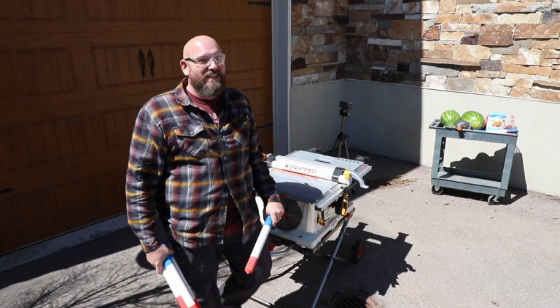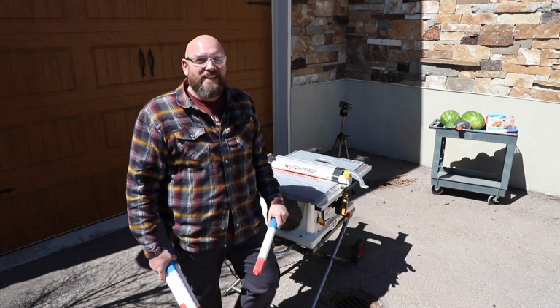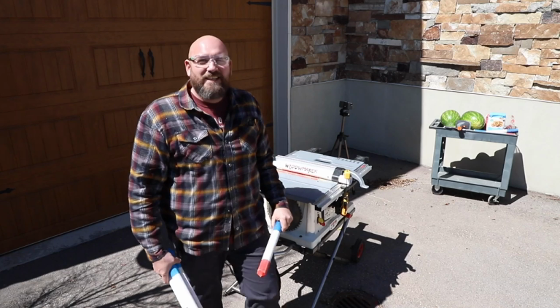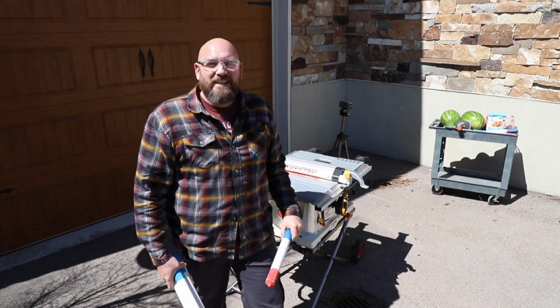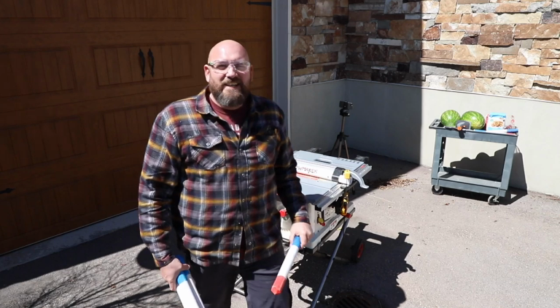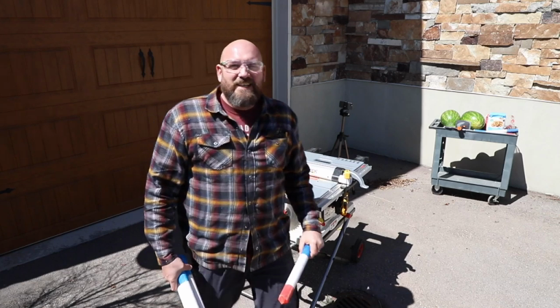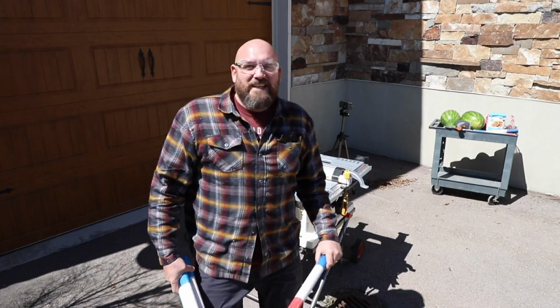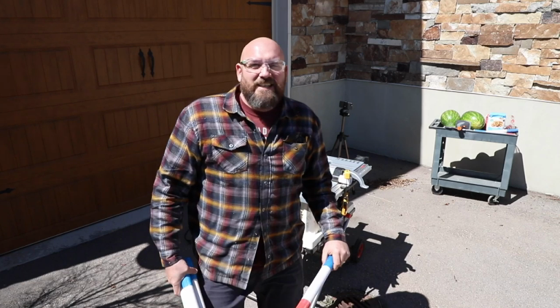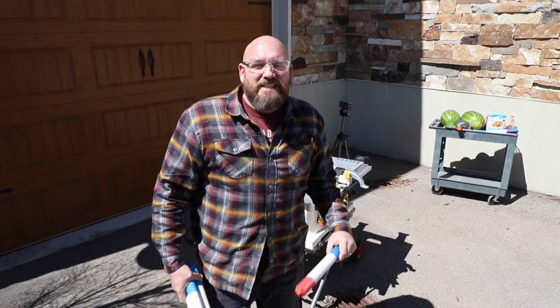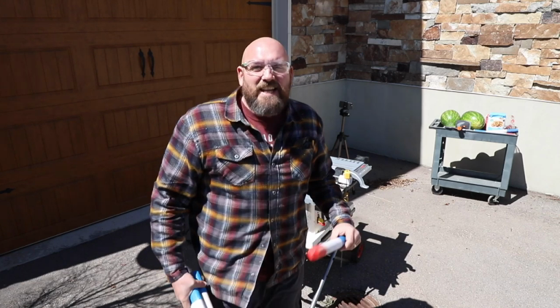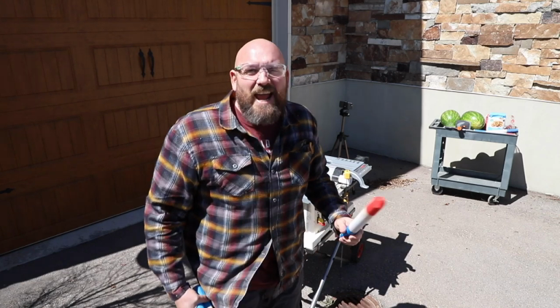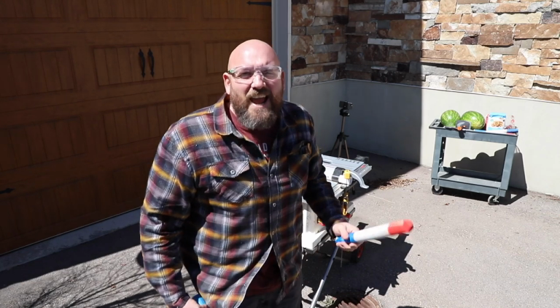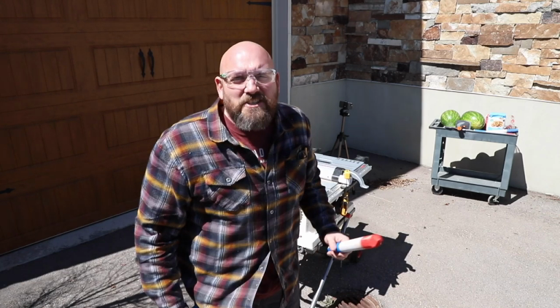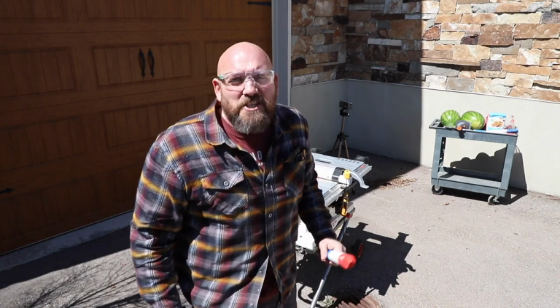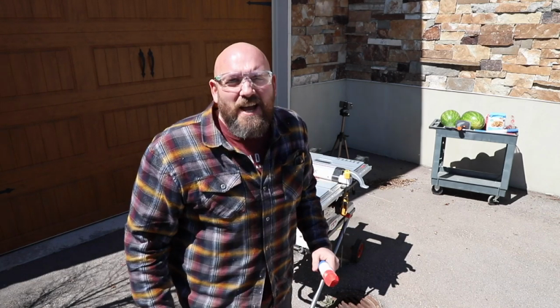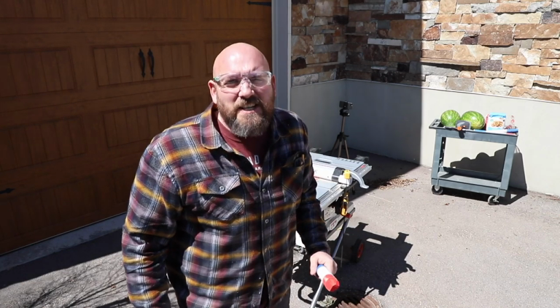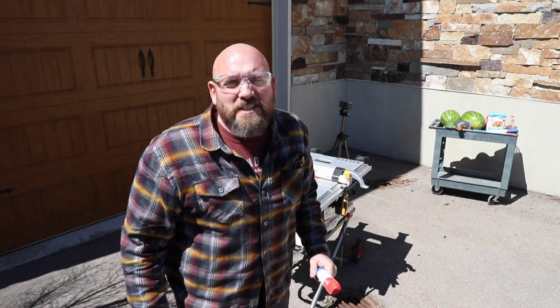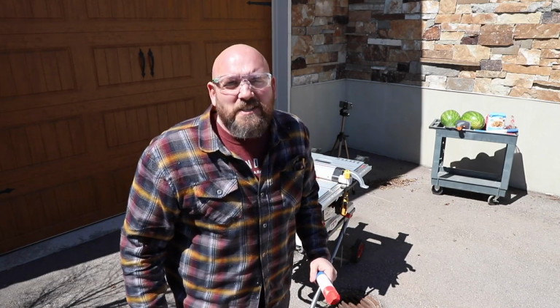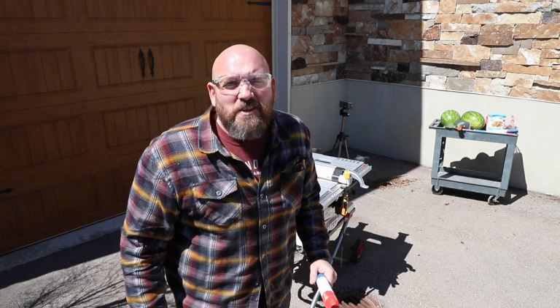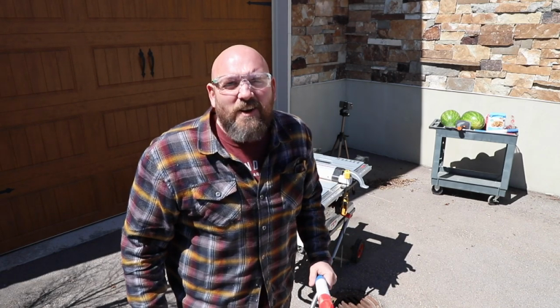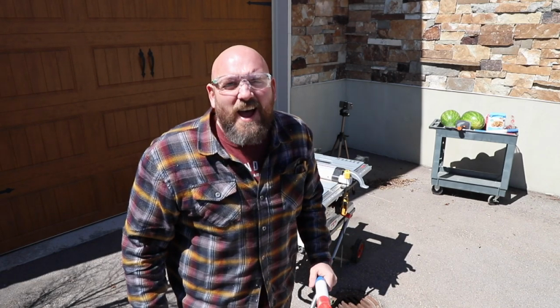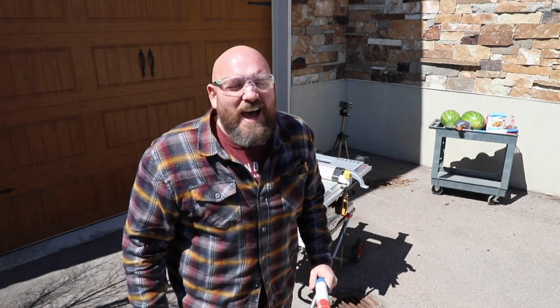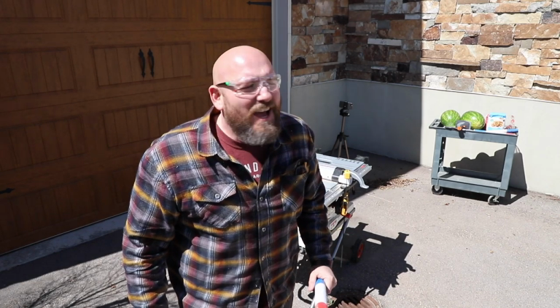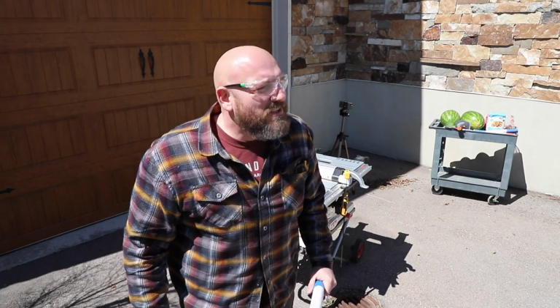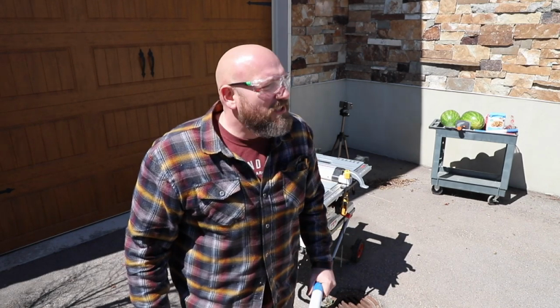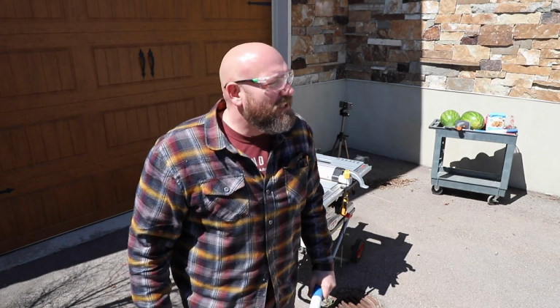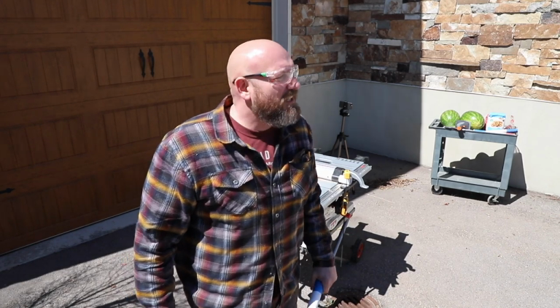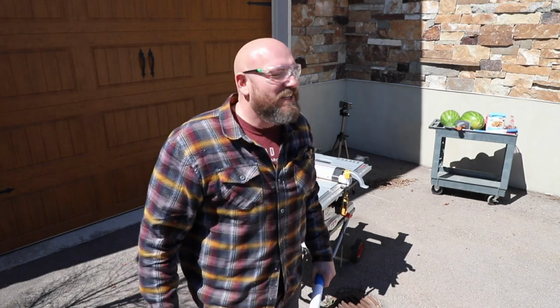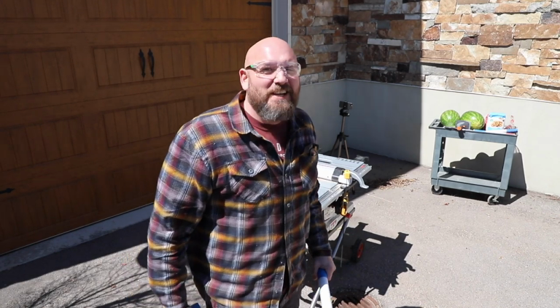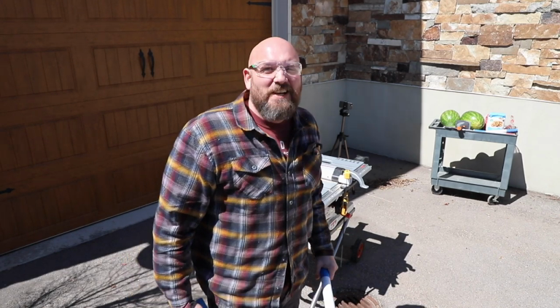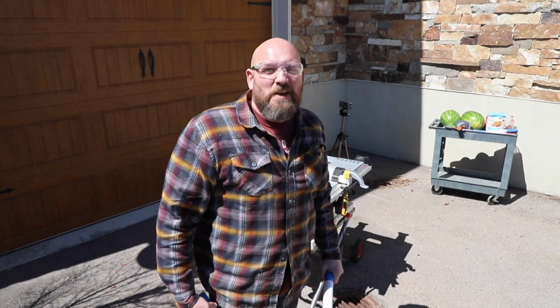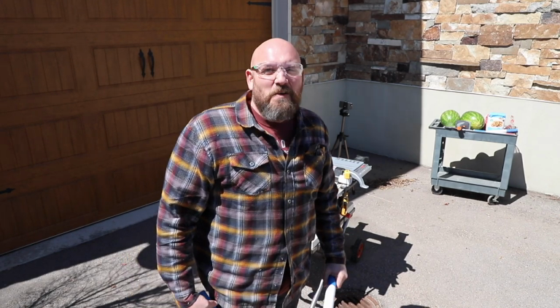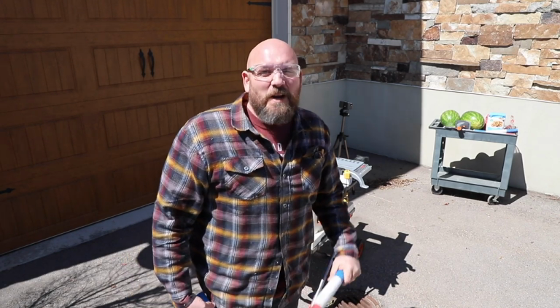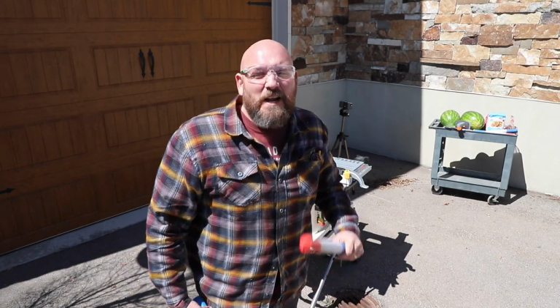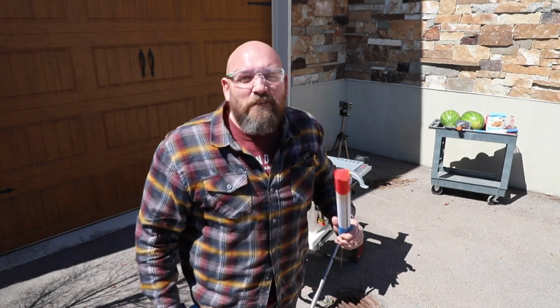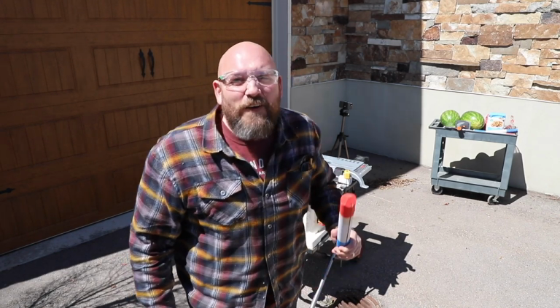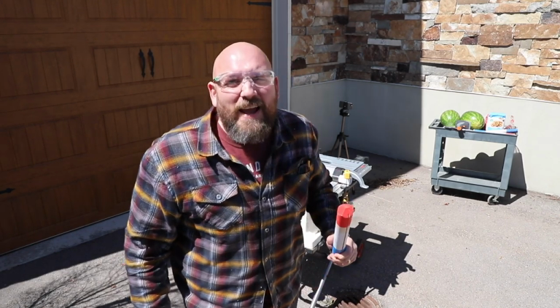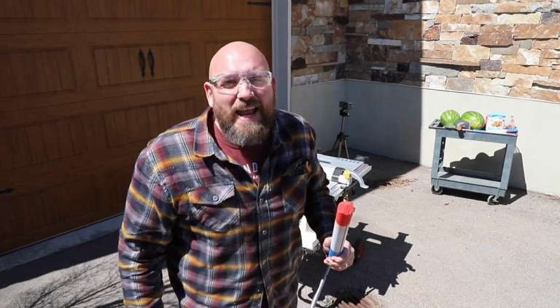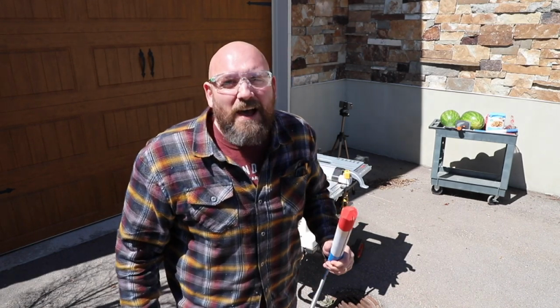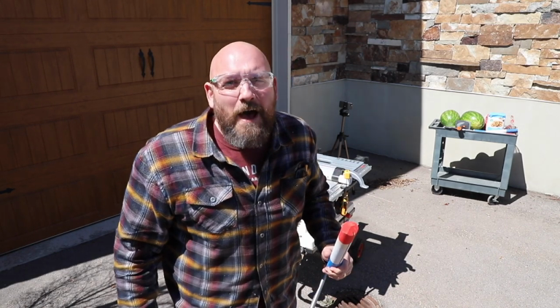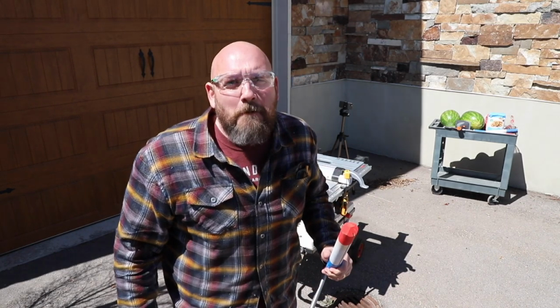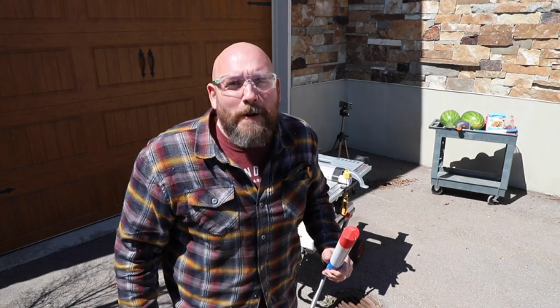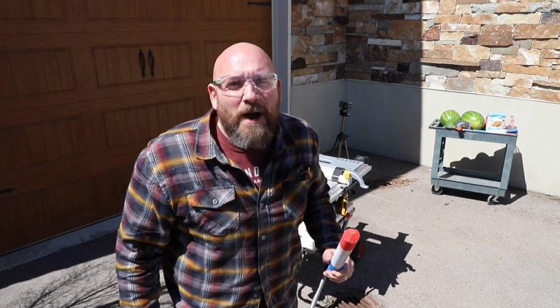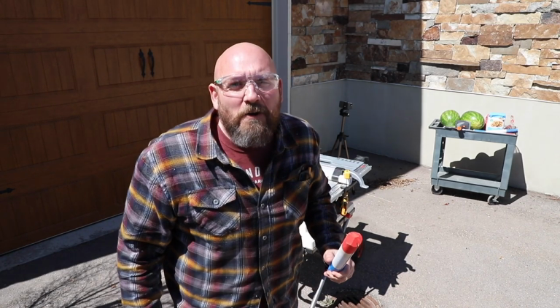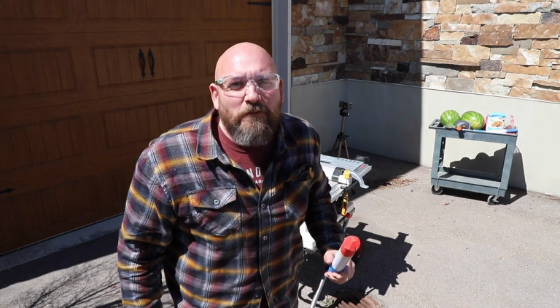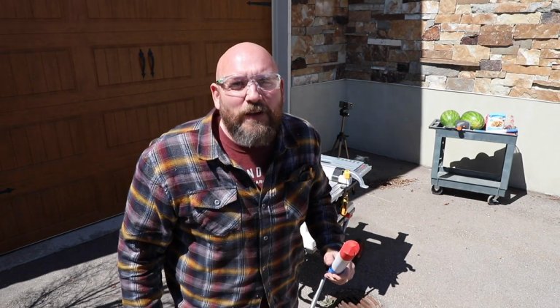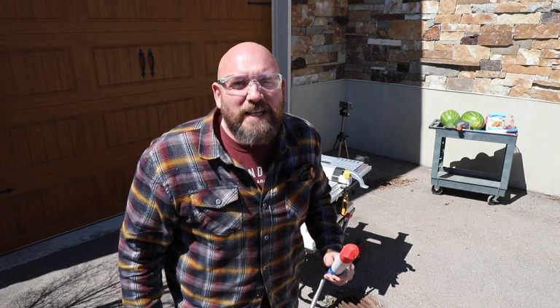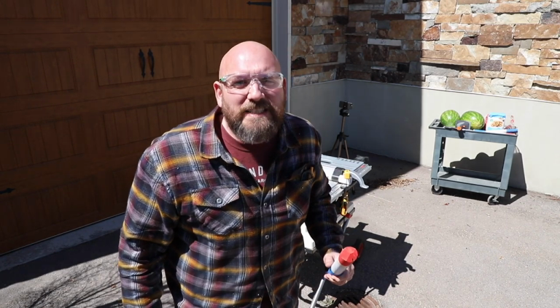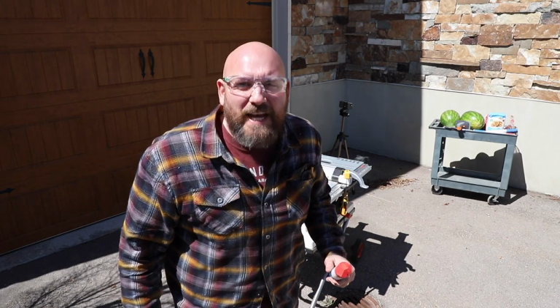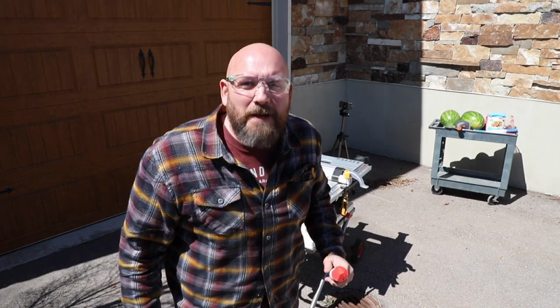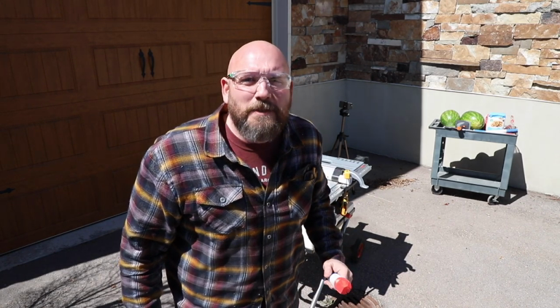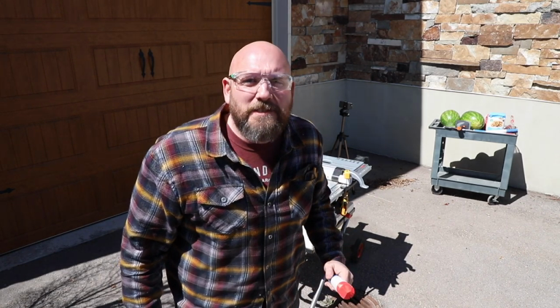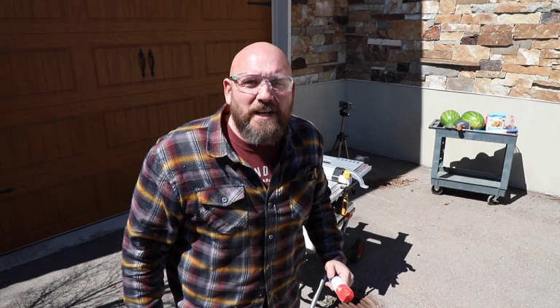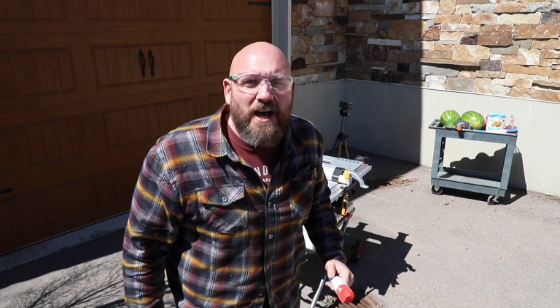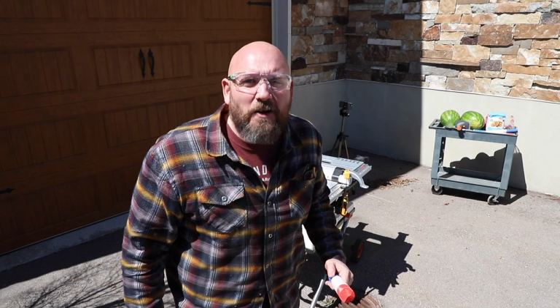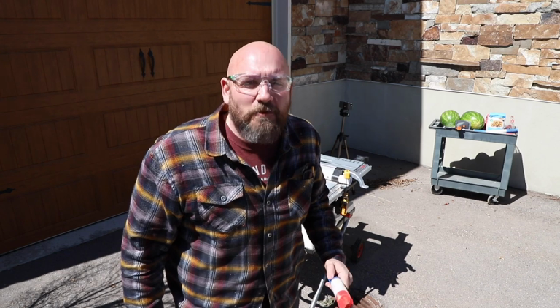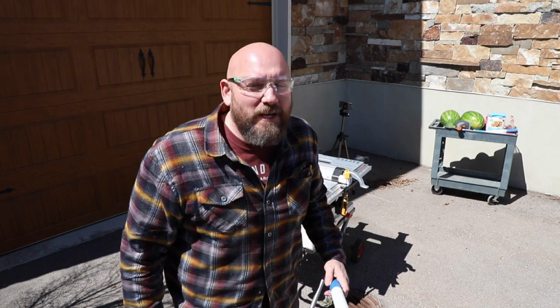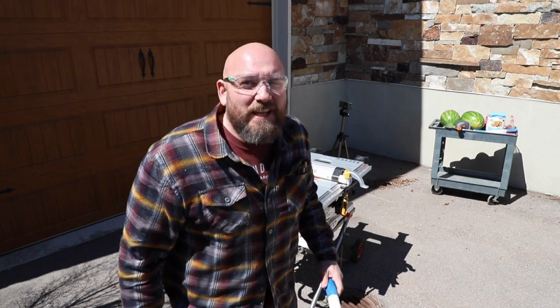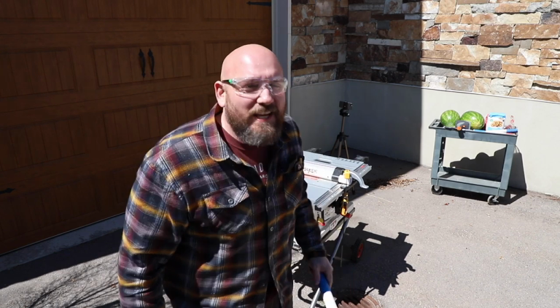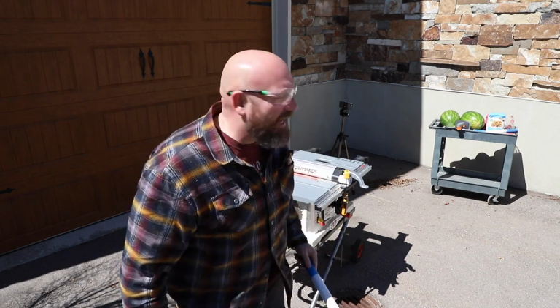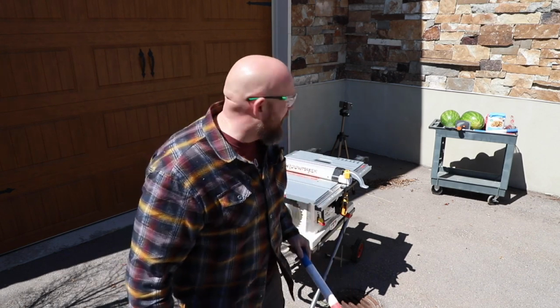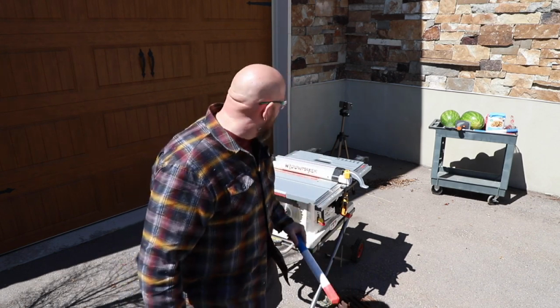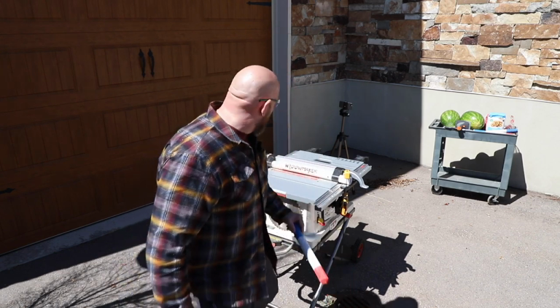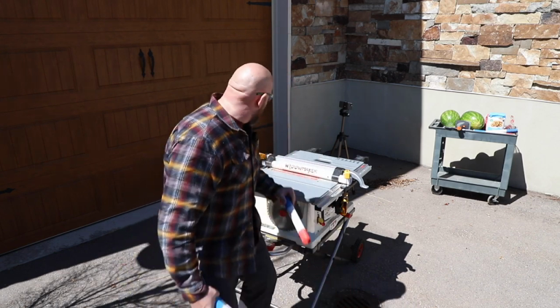Today on Josh's Garage, we're going to find out how powerful a table saw really is.